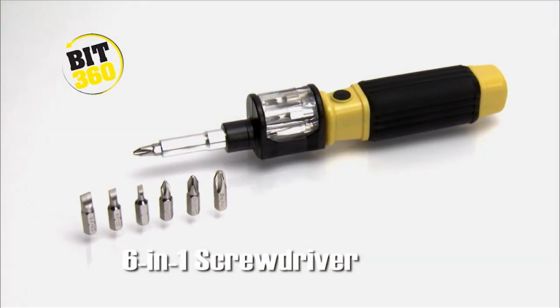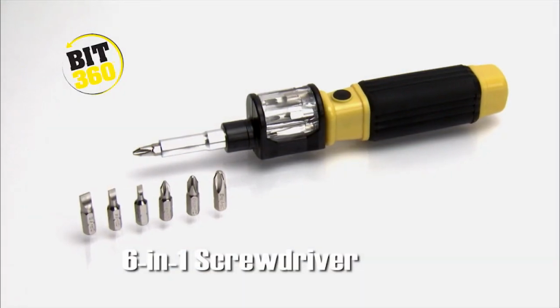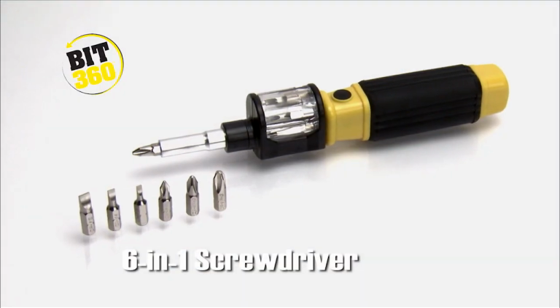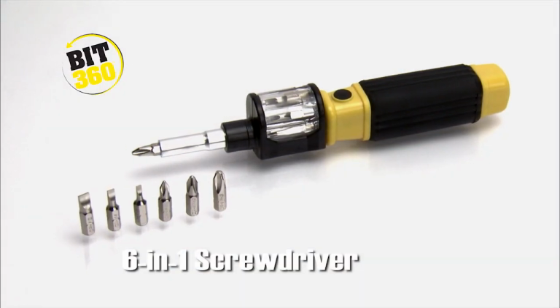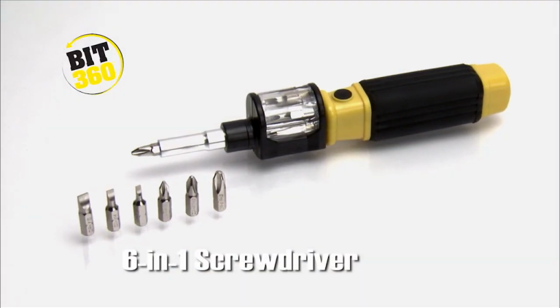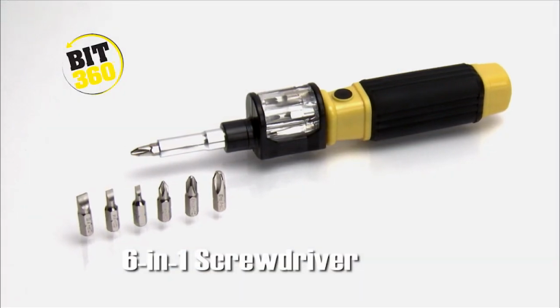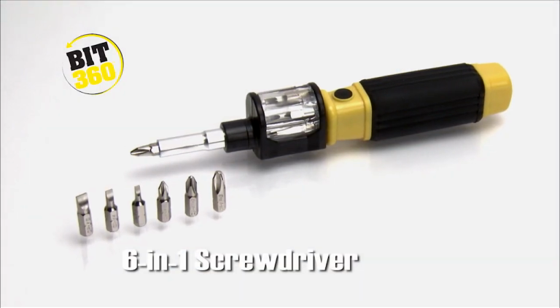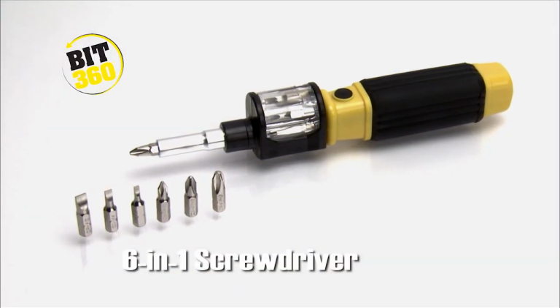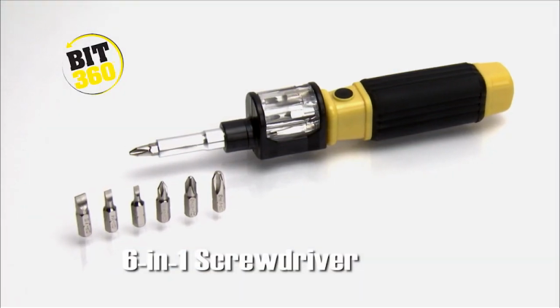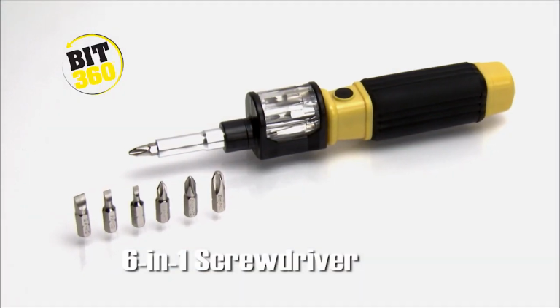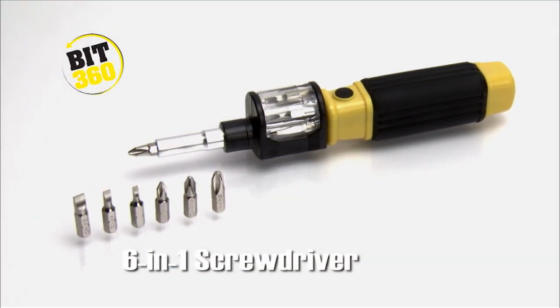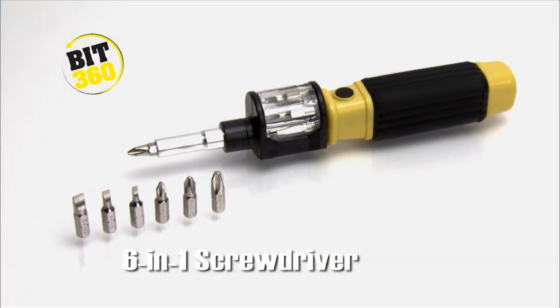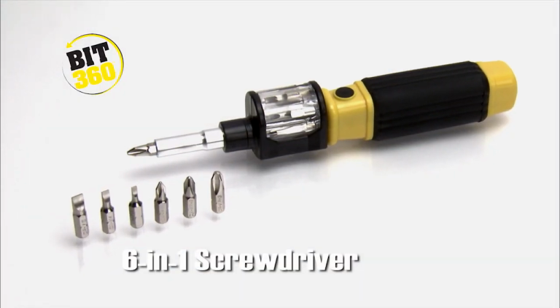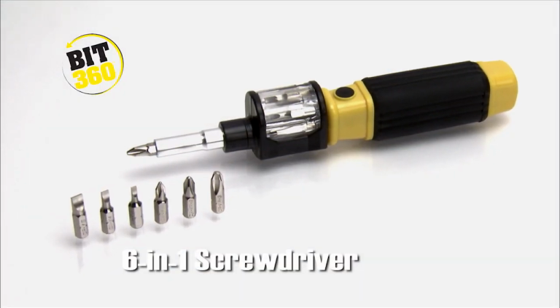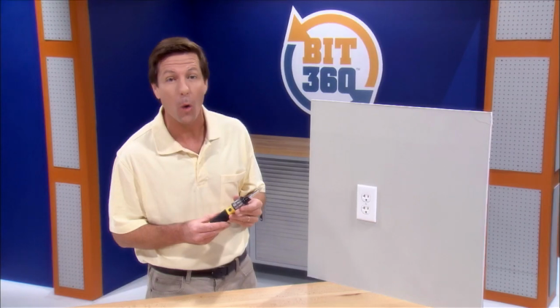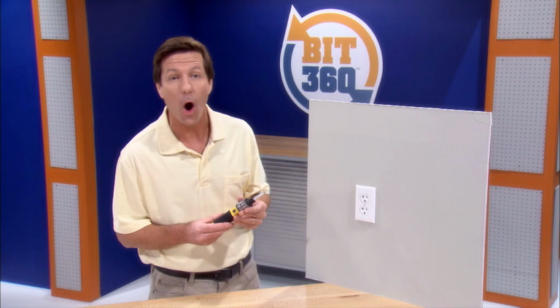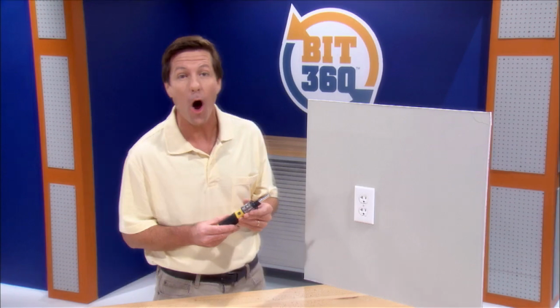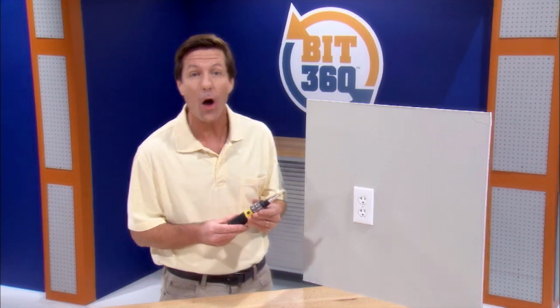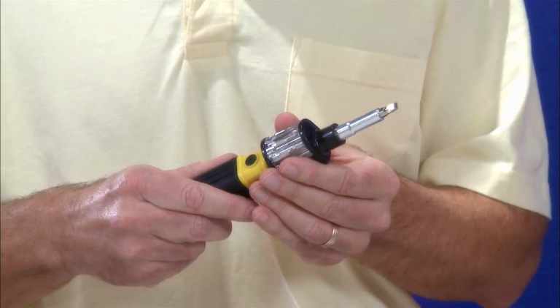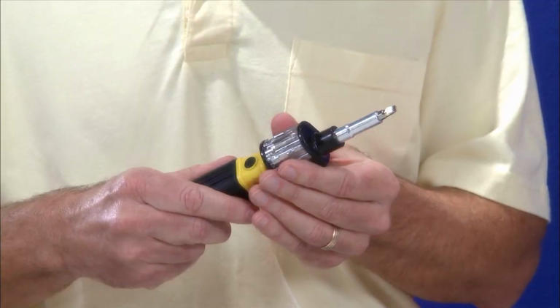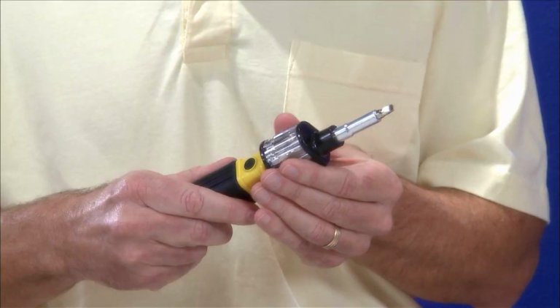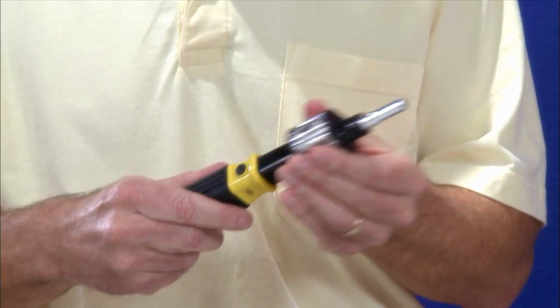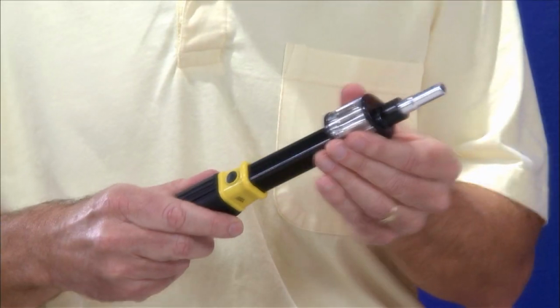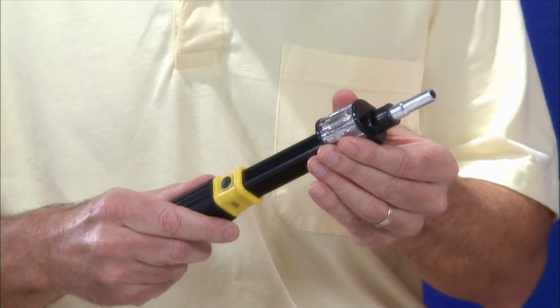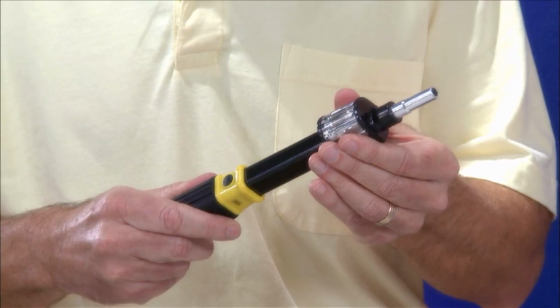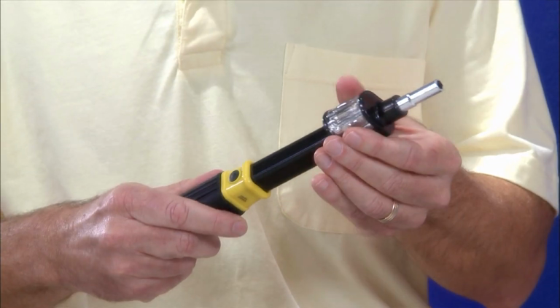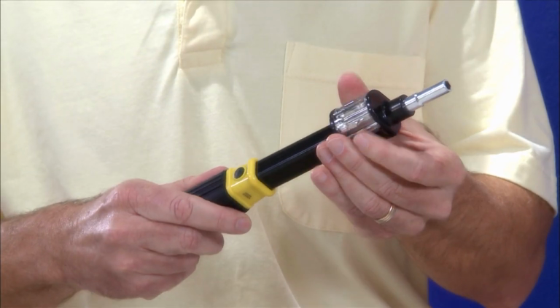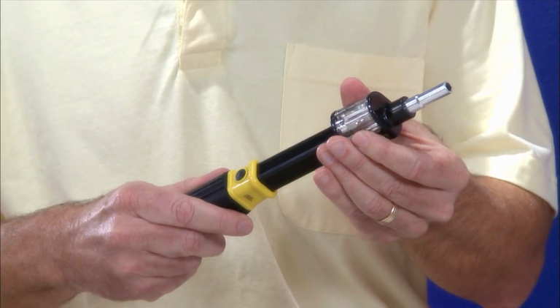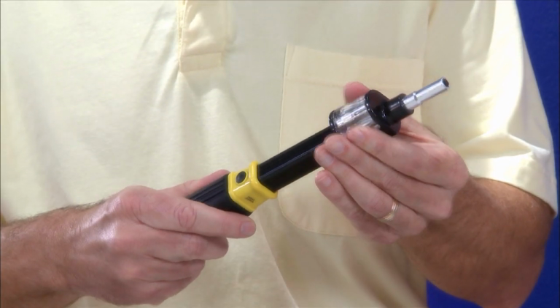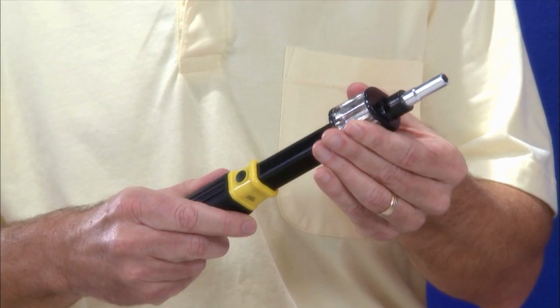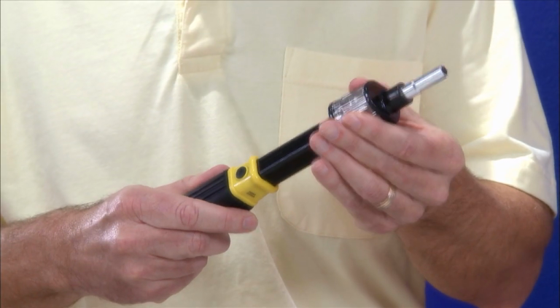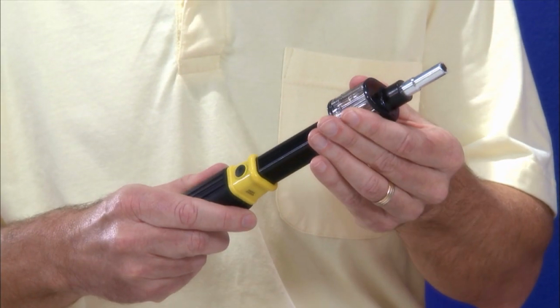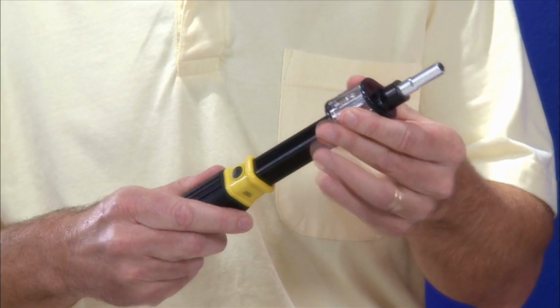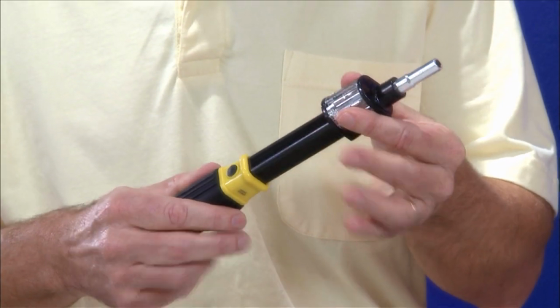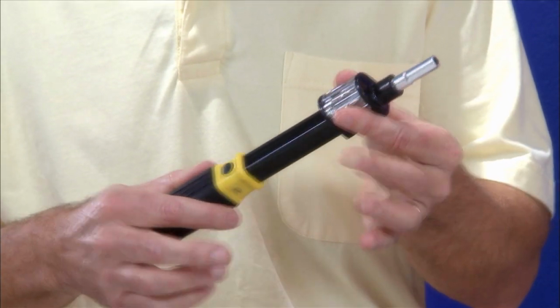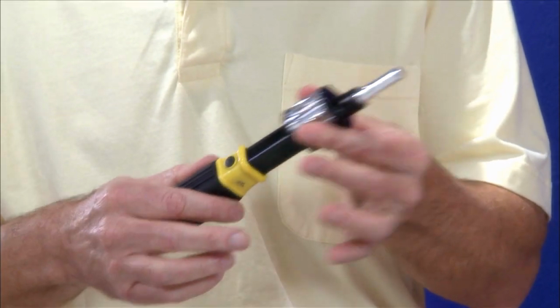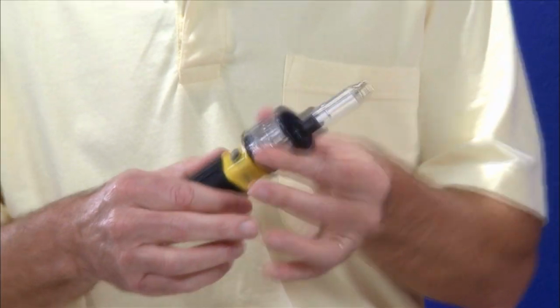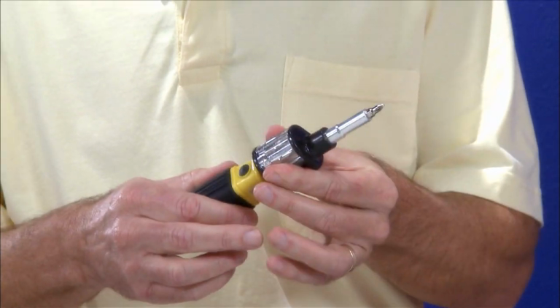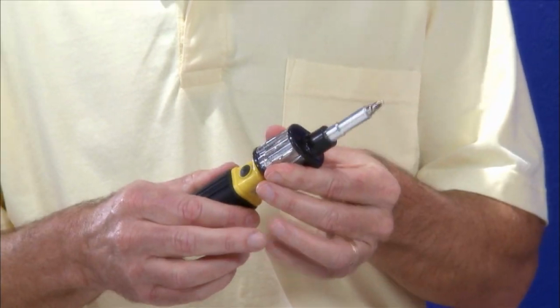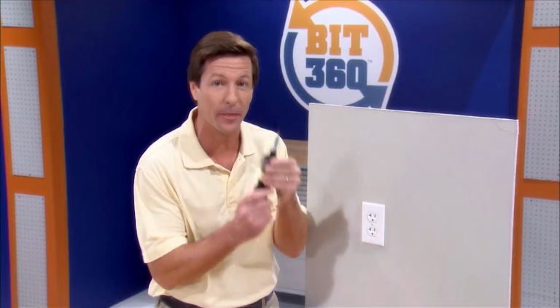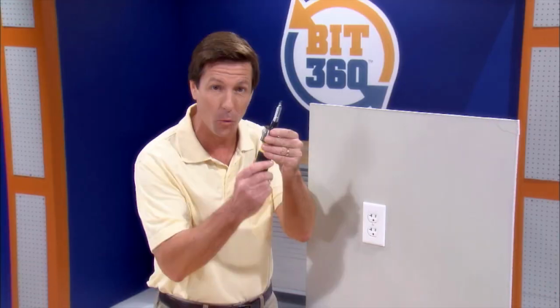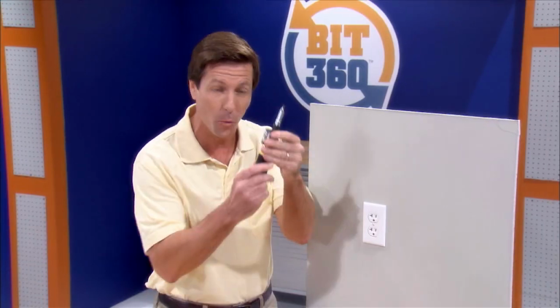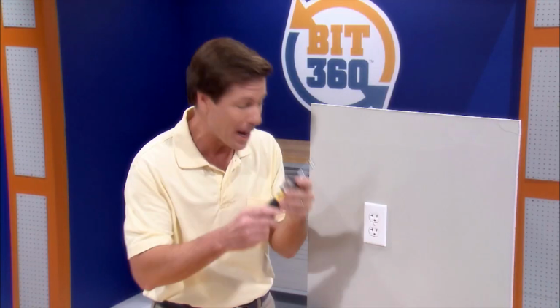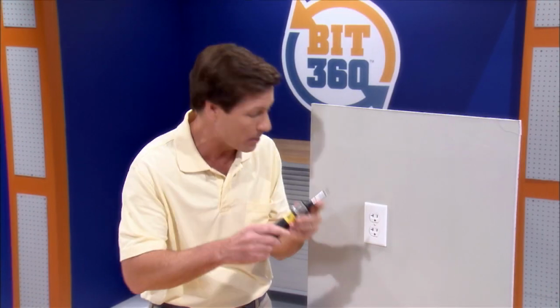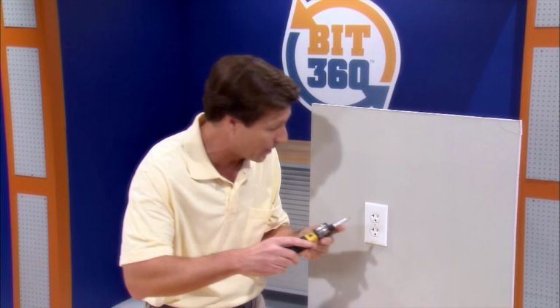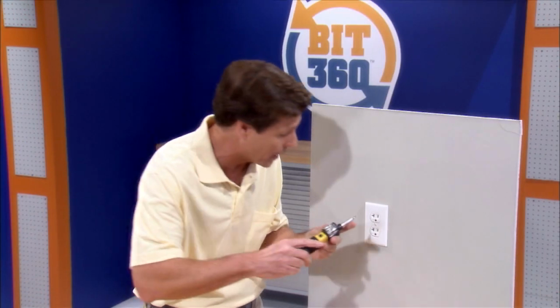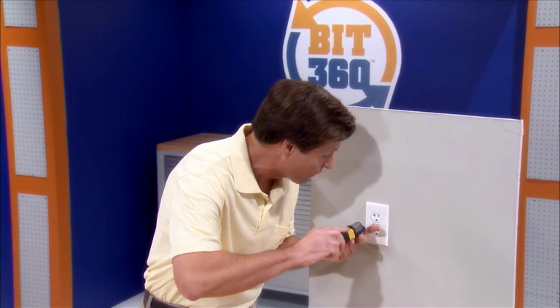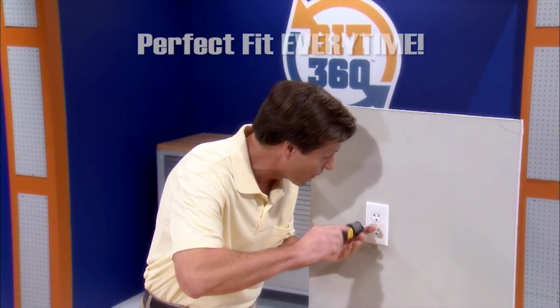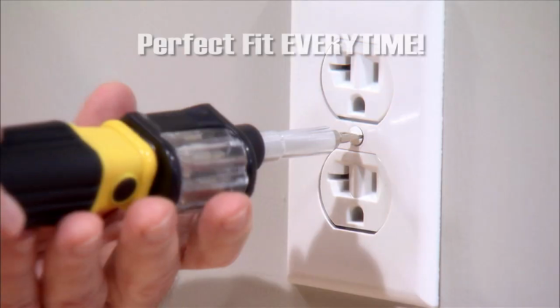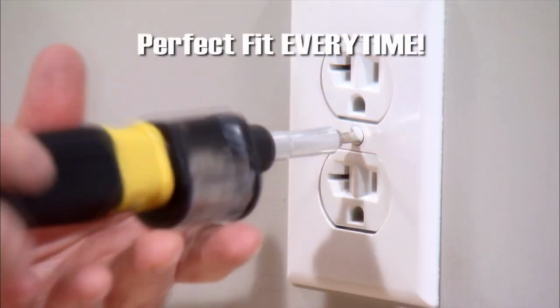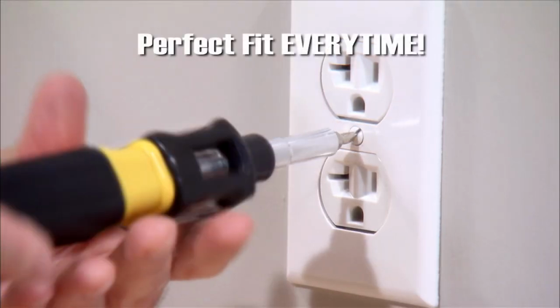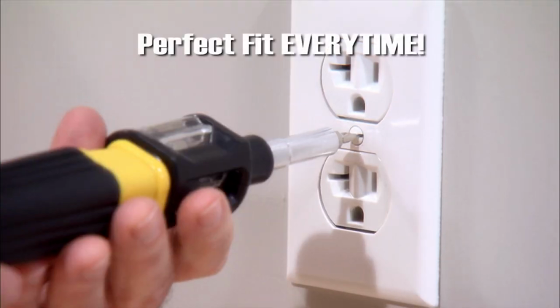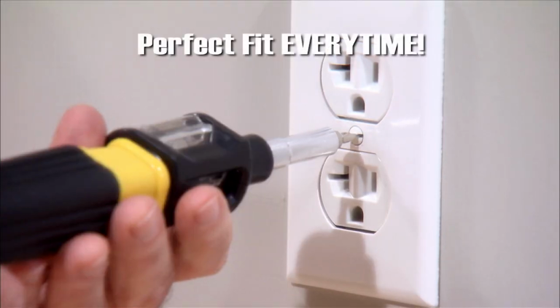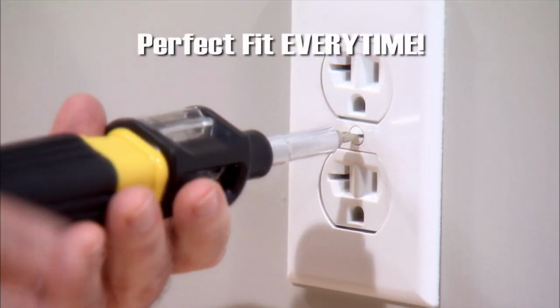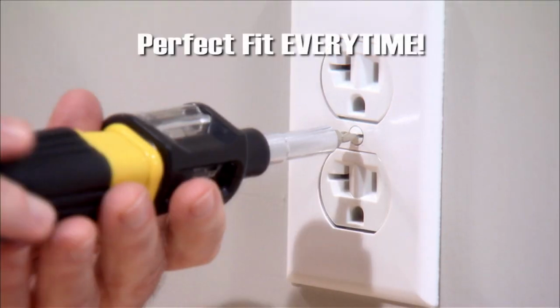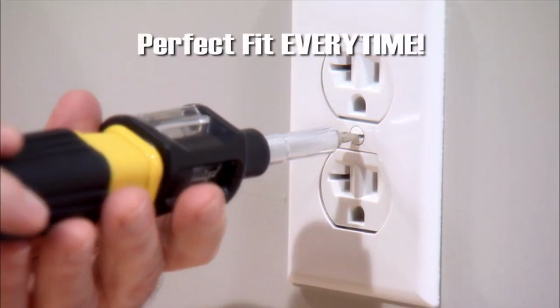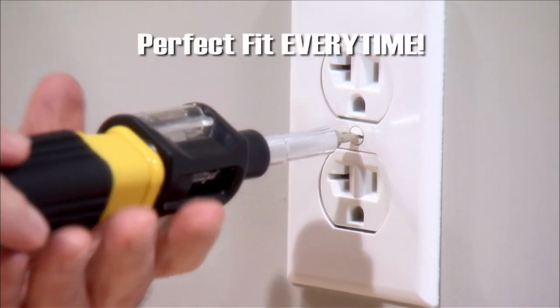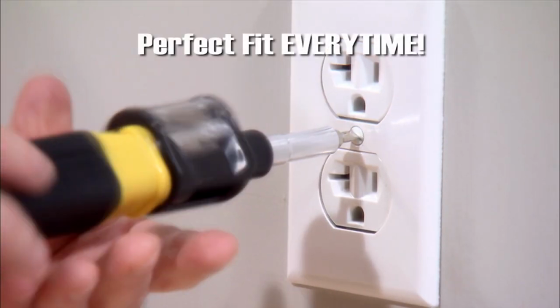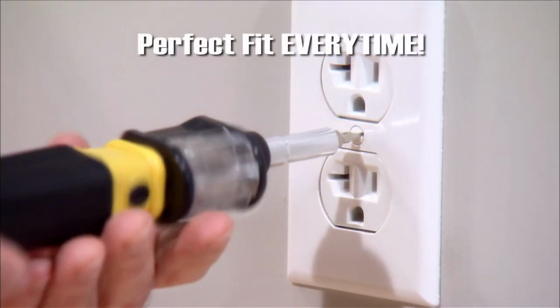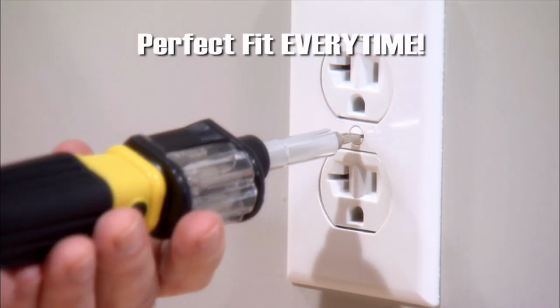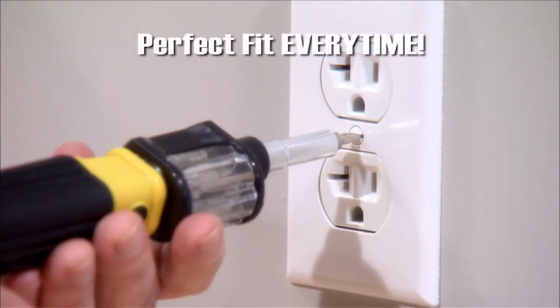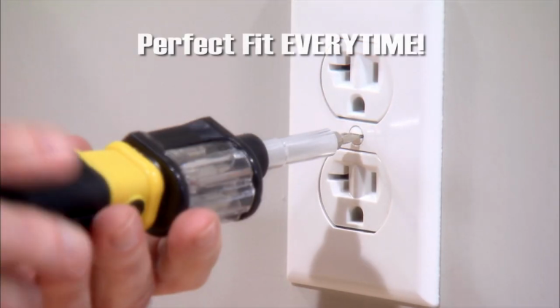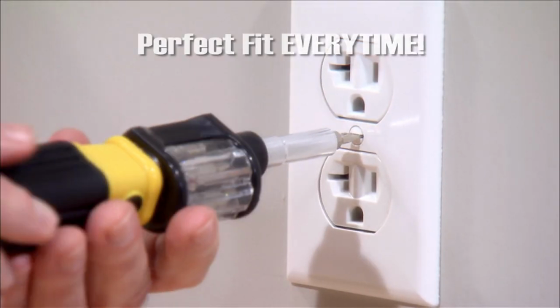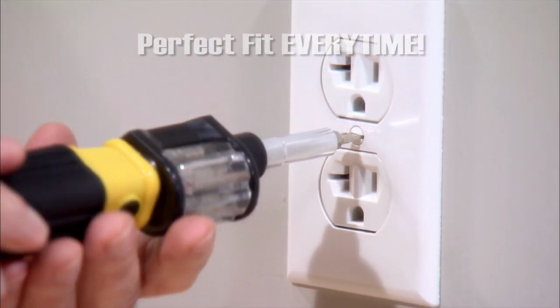The six-in-one screwdriver, where all you do is slide, twist, and lock the right bit for the perfect fit every time.